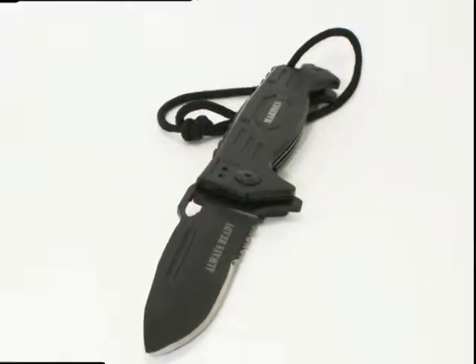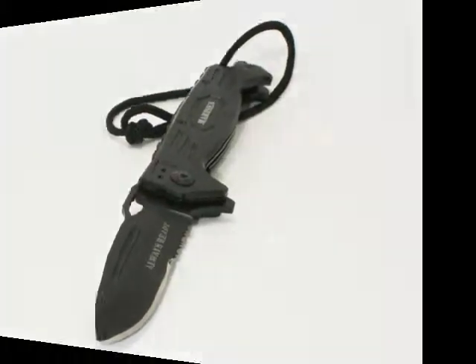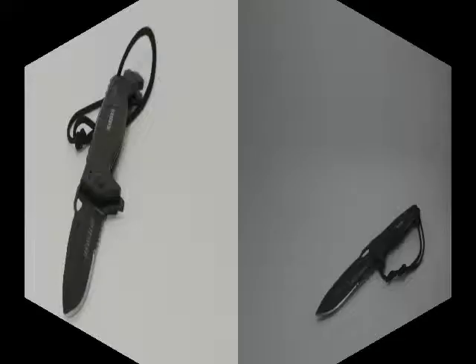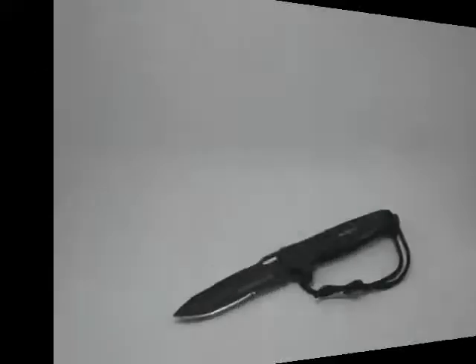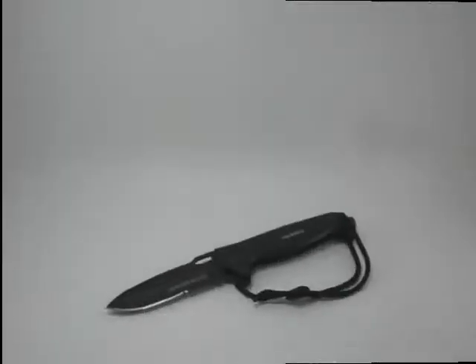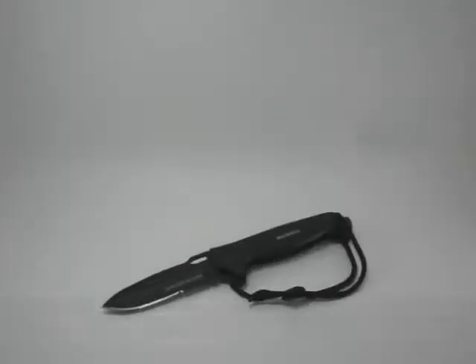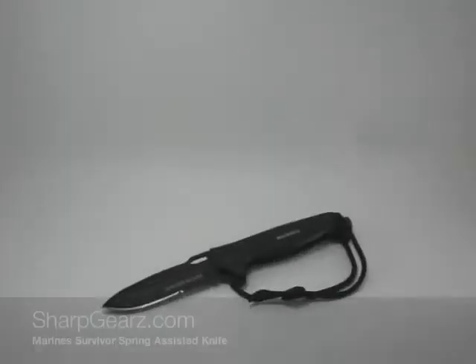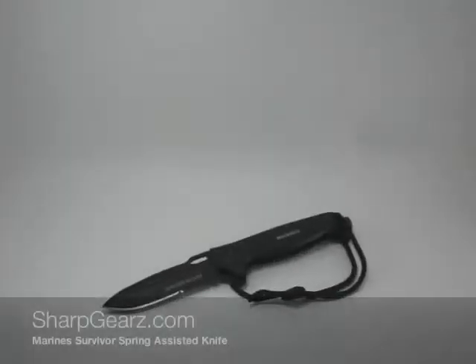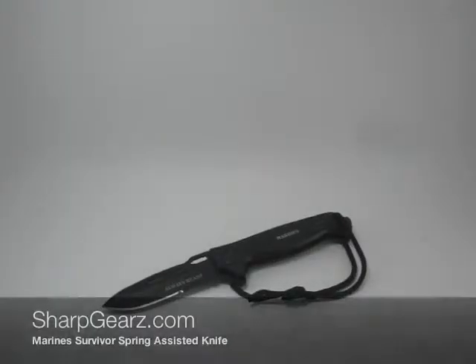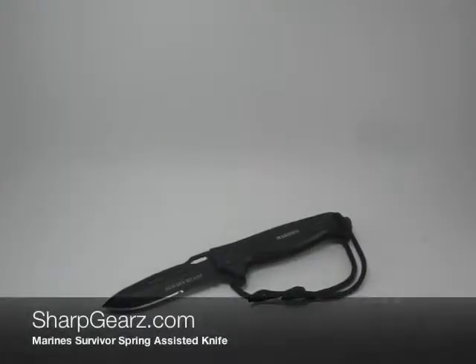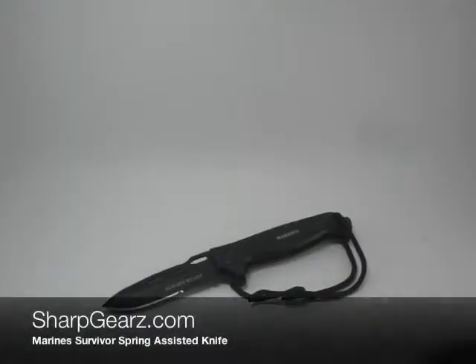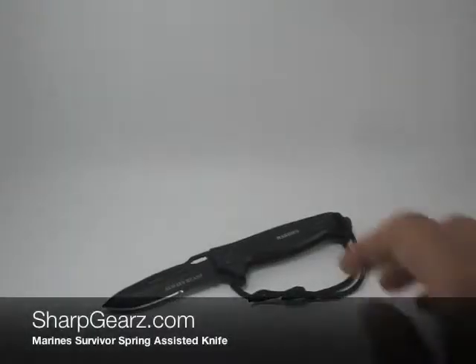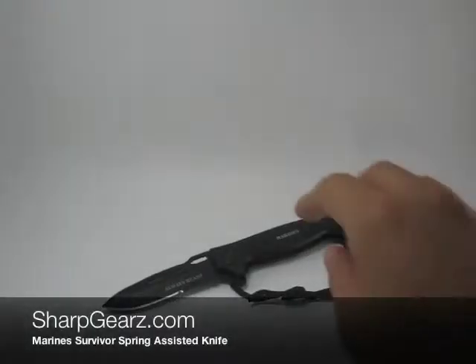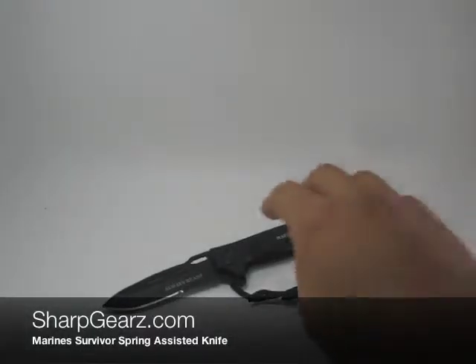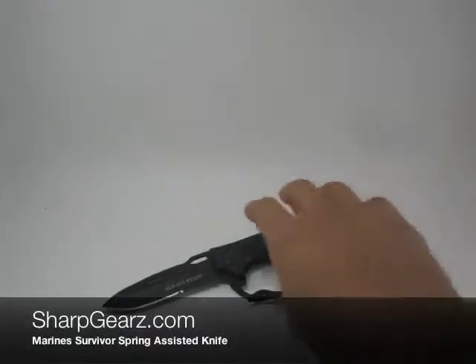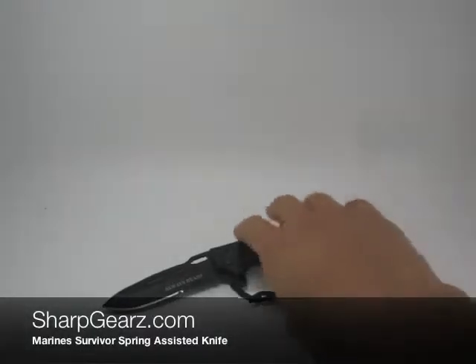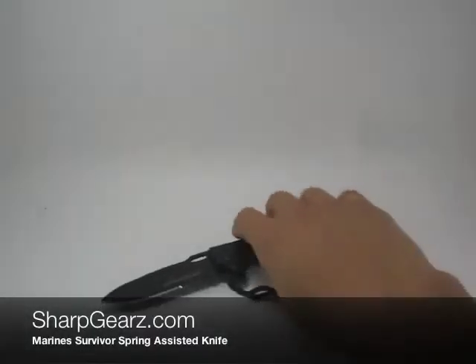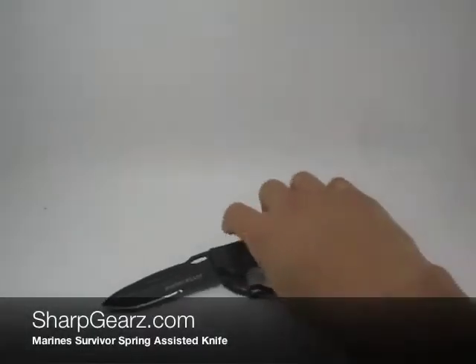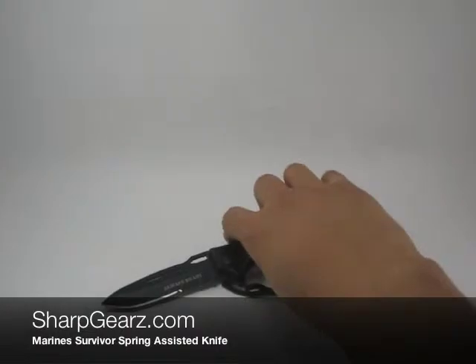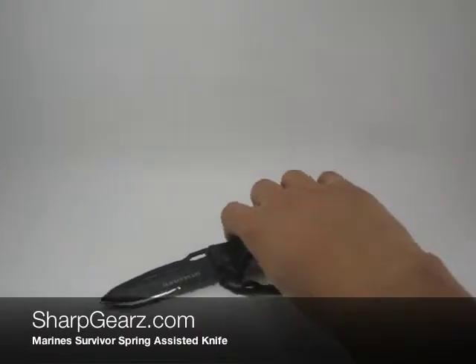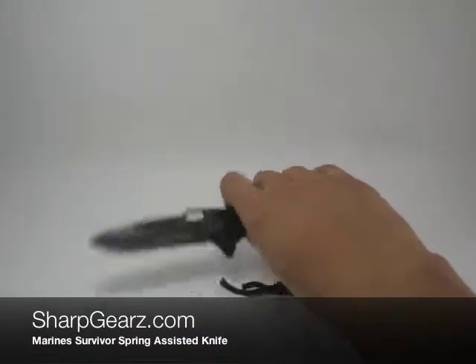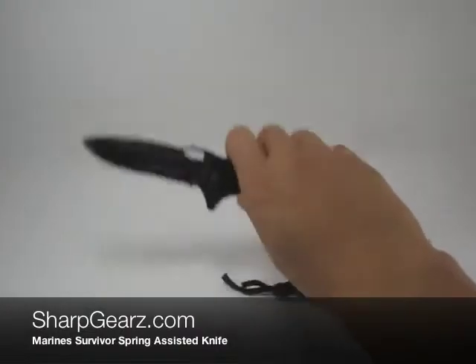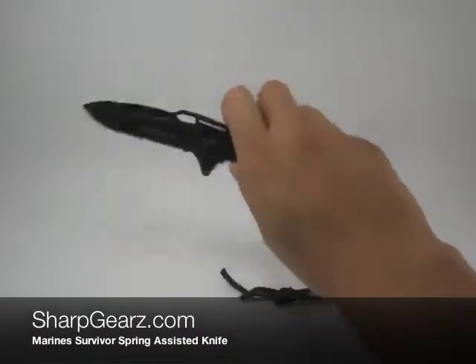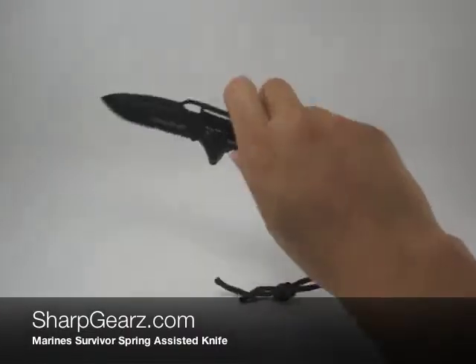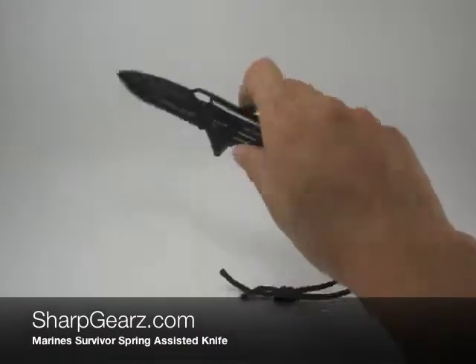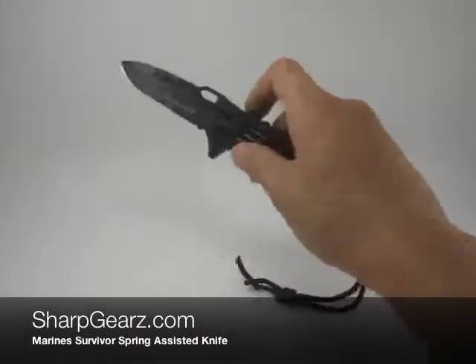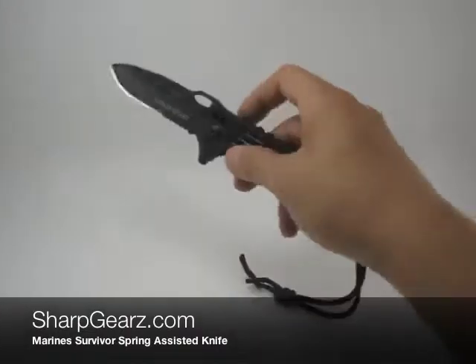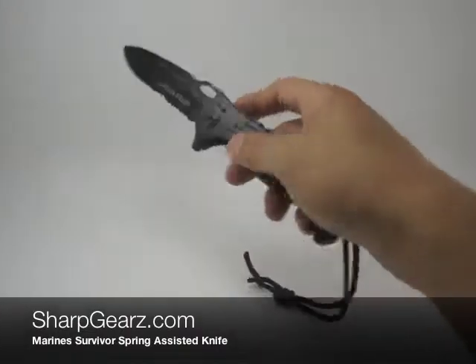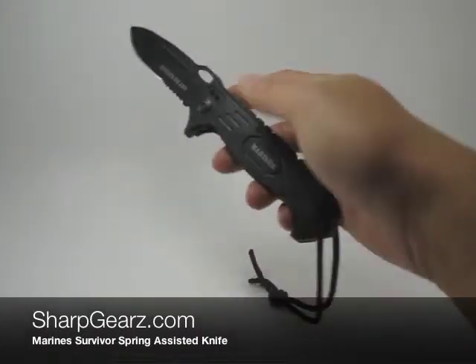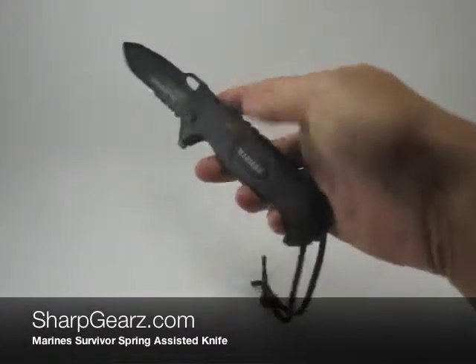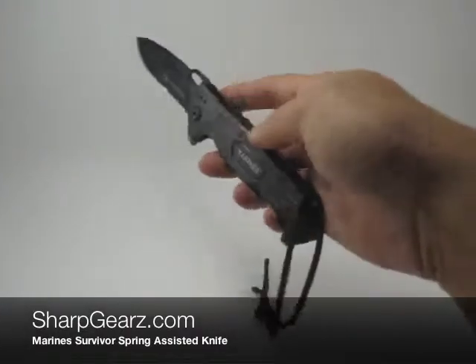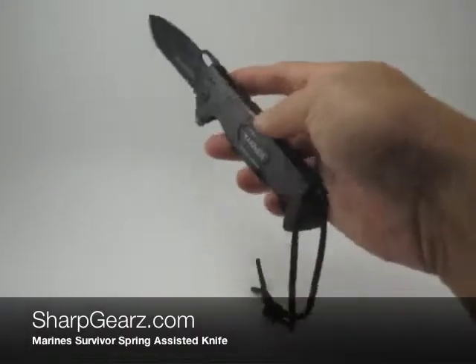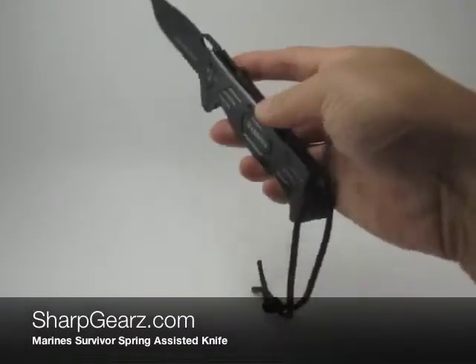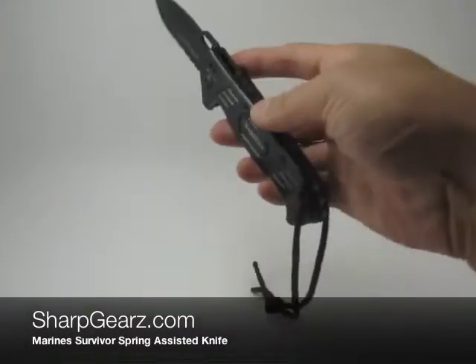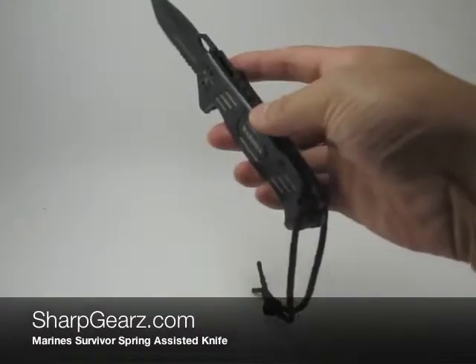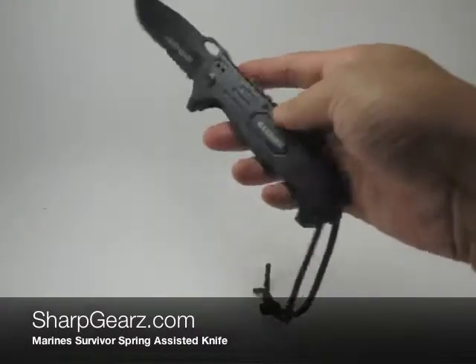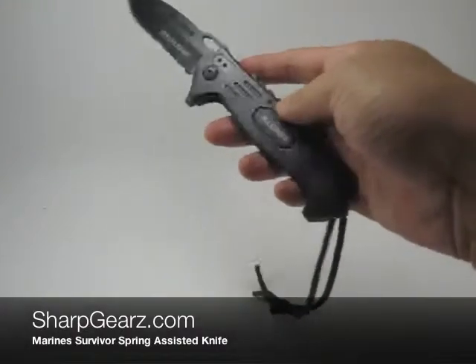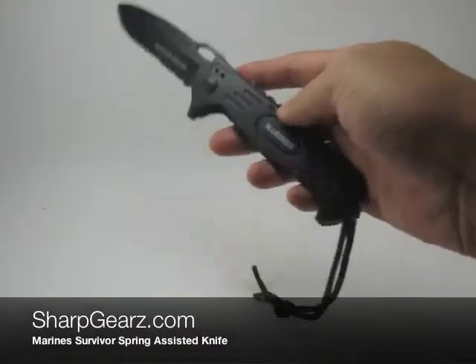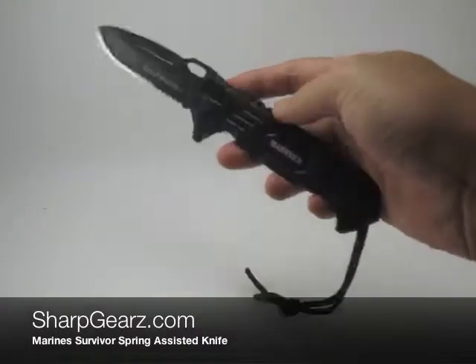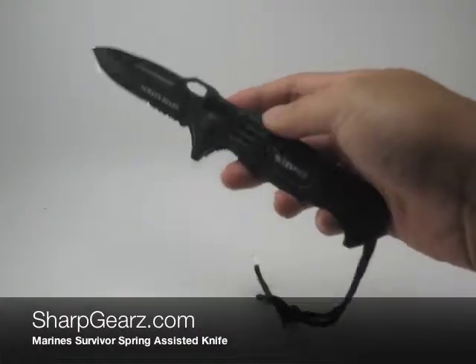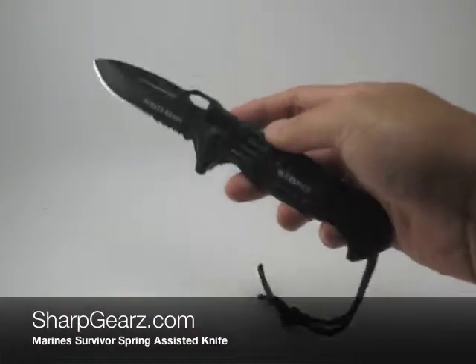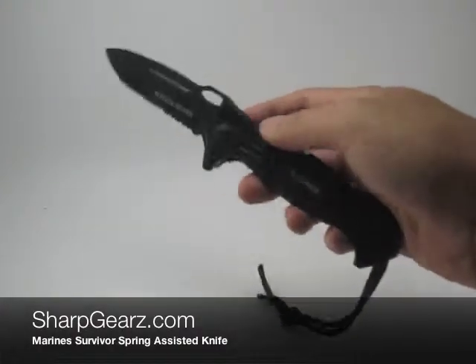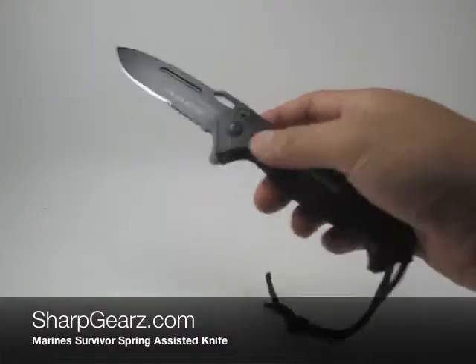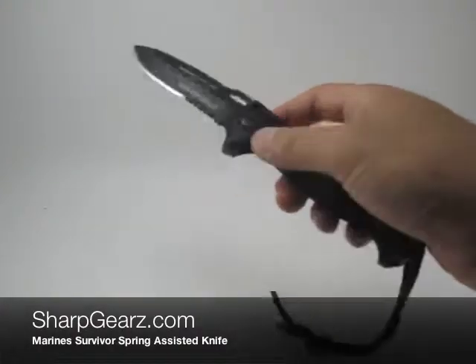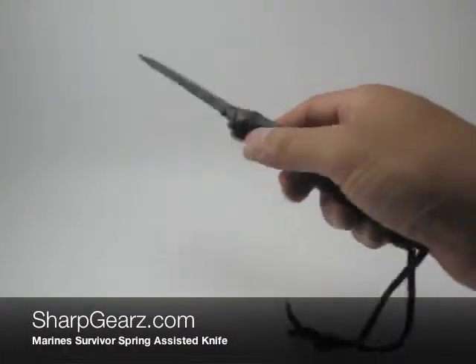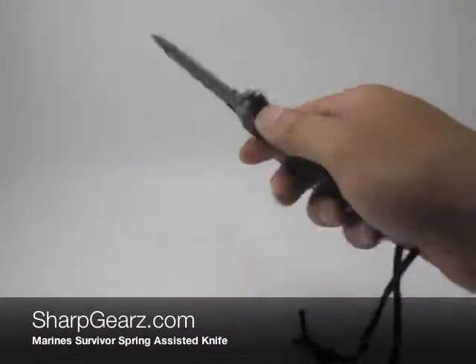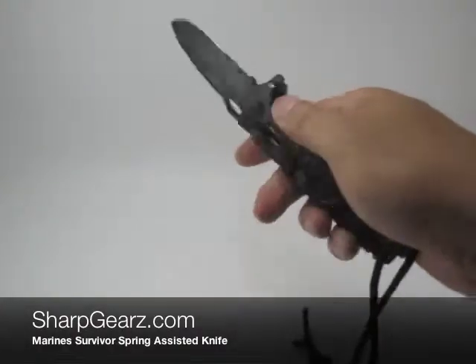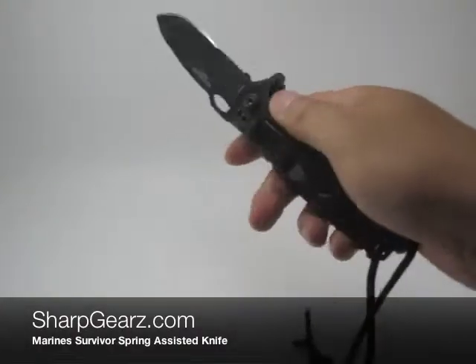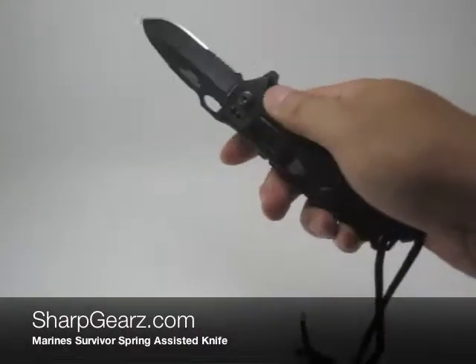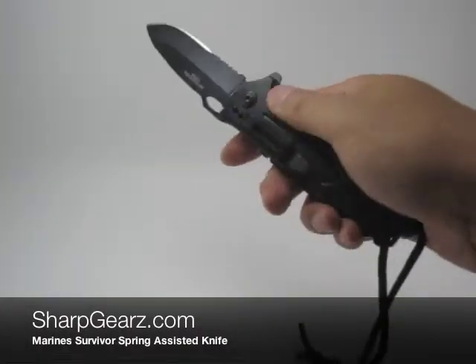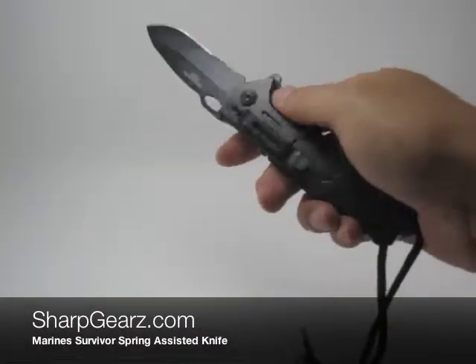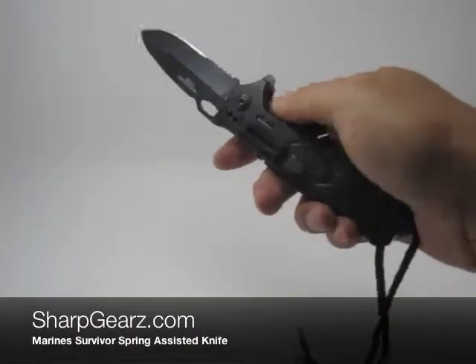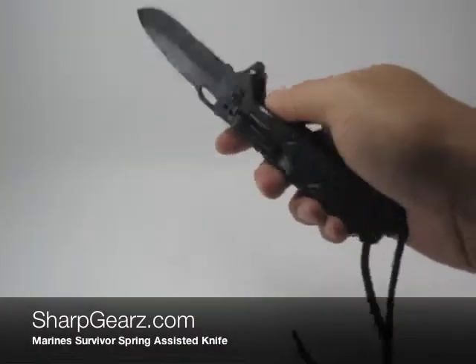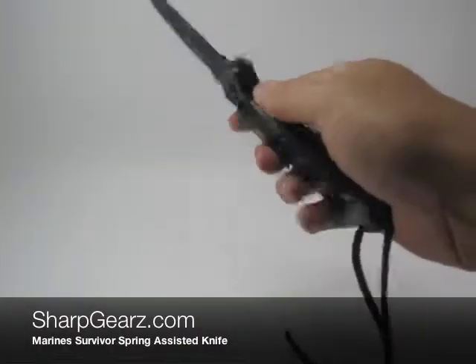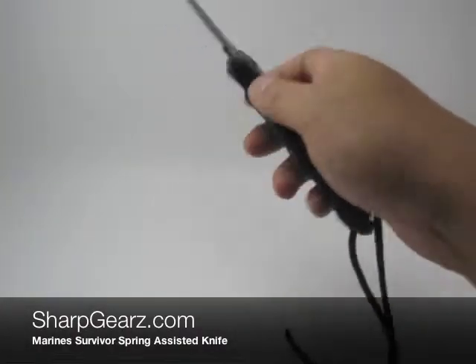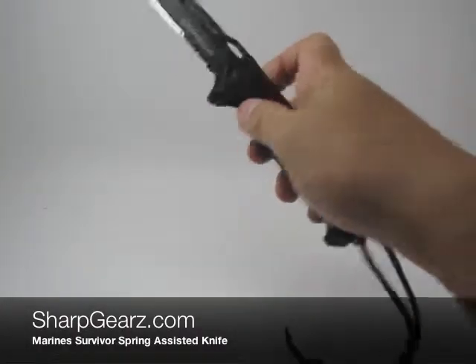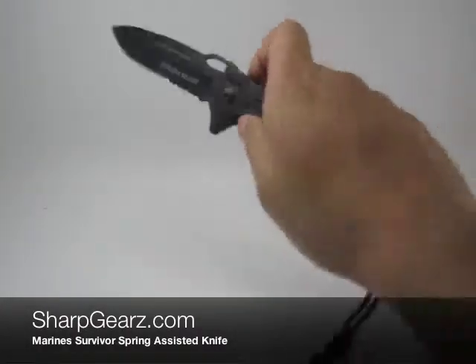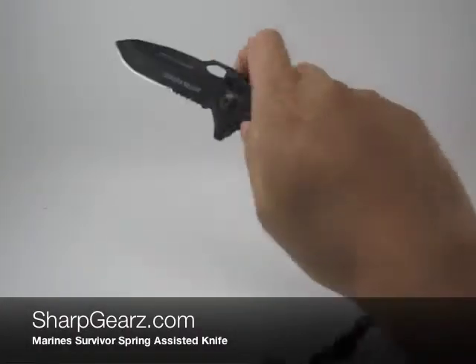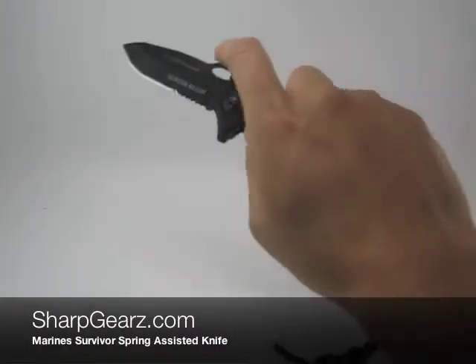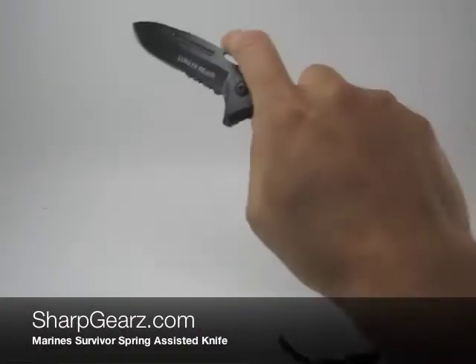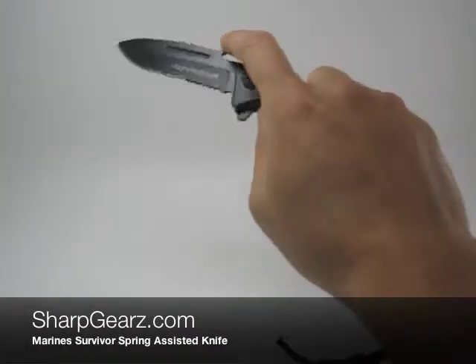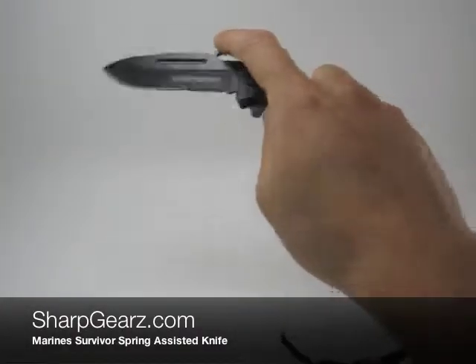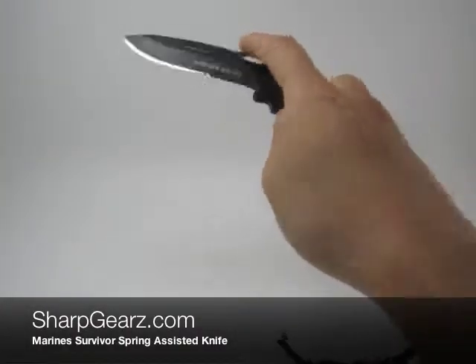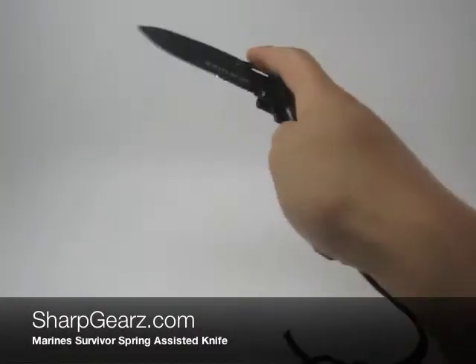Hey, what's up everybody, welcome to another sharpgears.com product review video. Here we have the Marine Survivor.